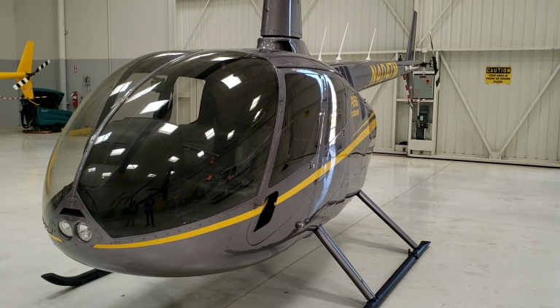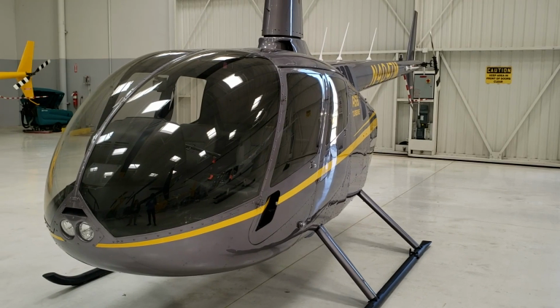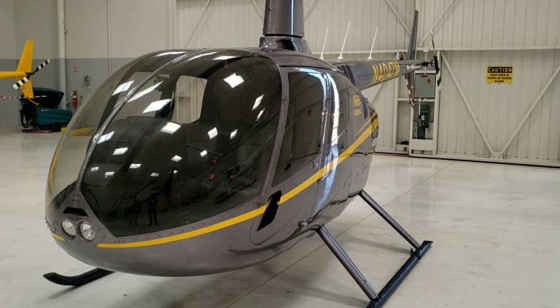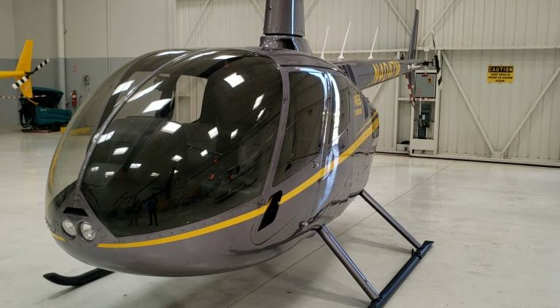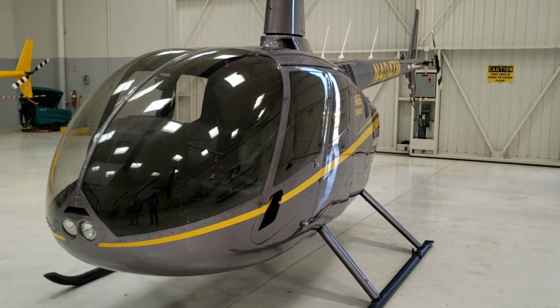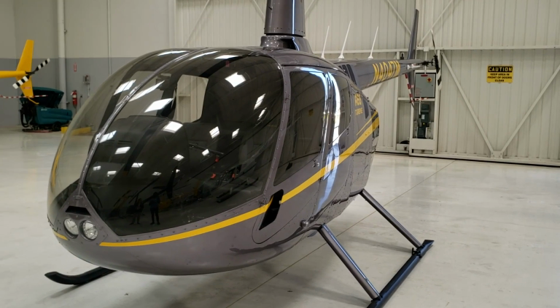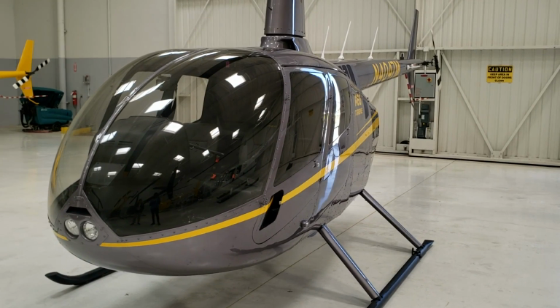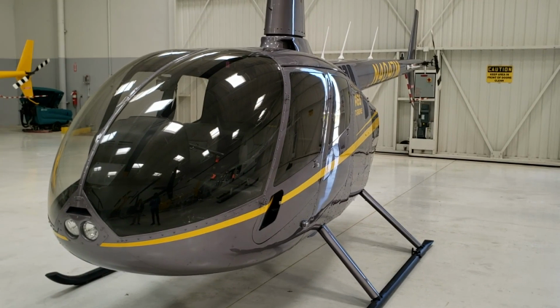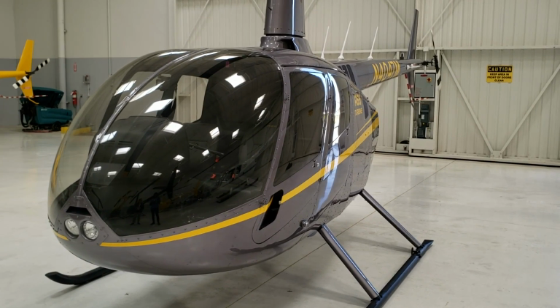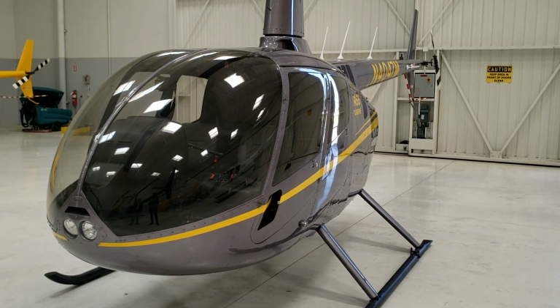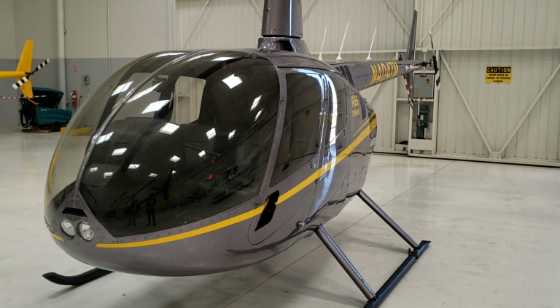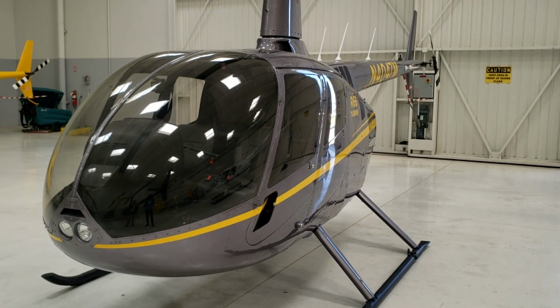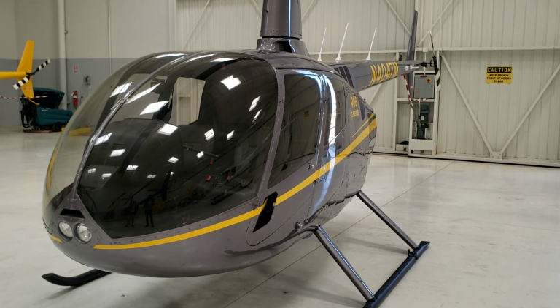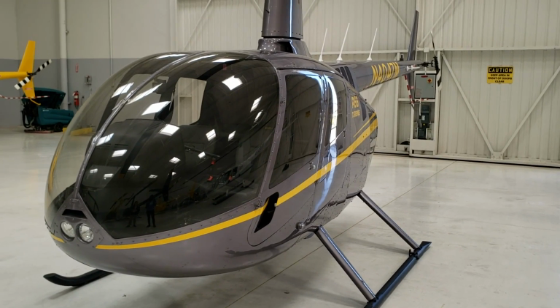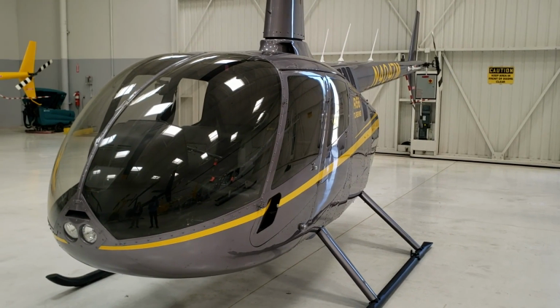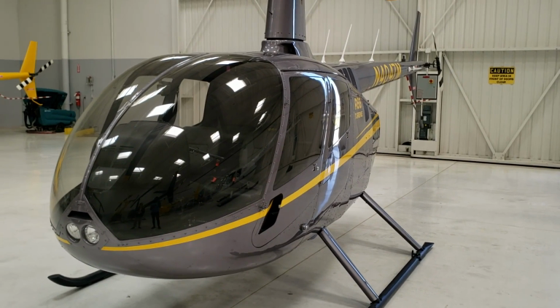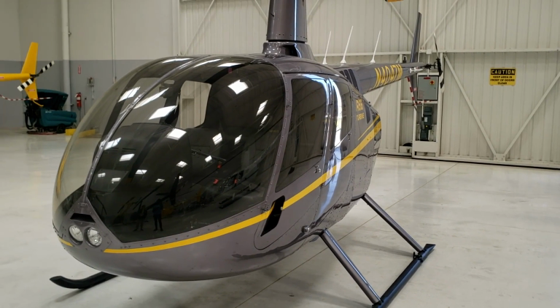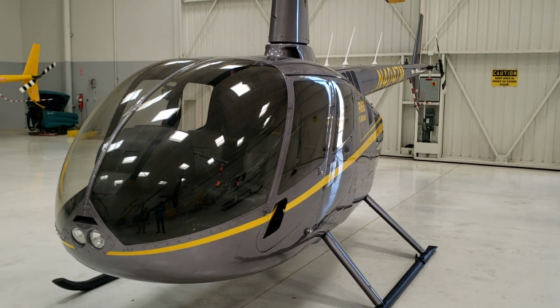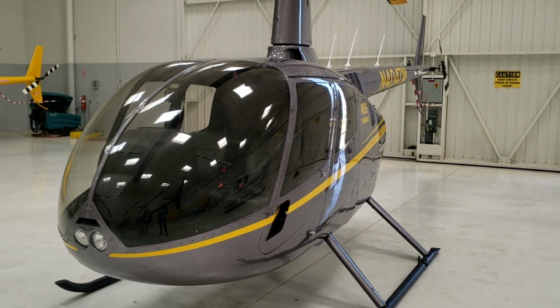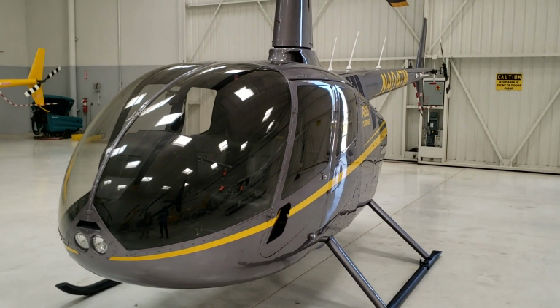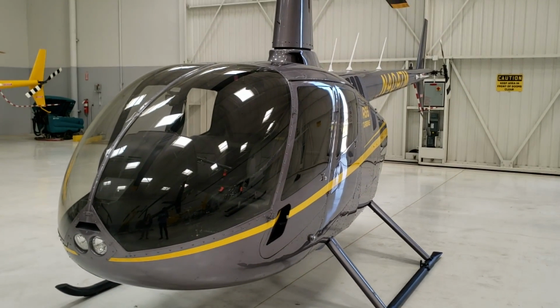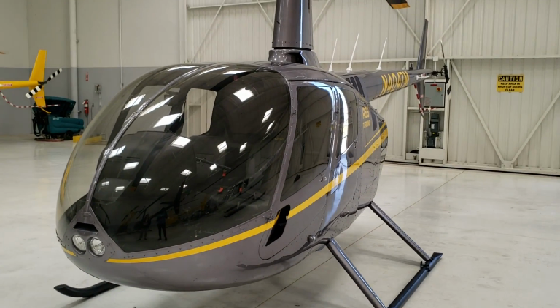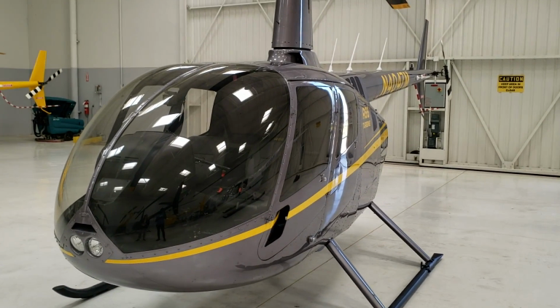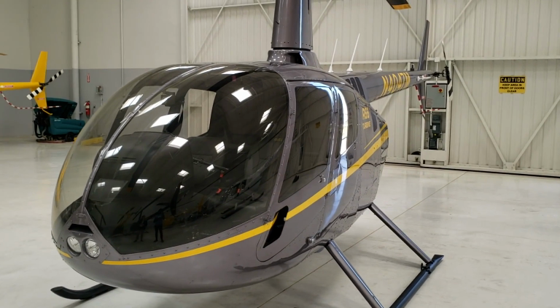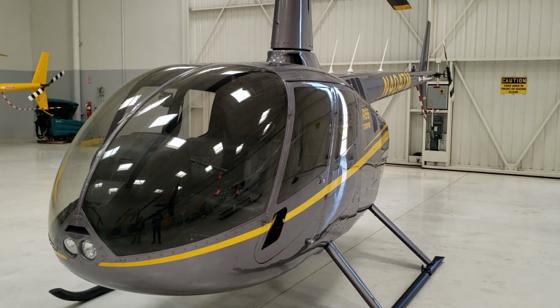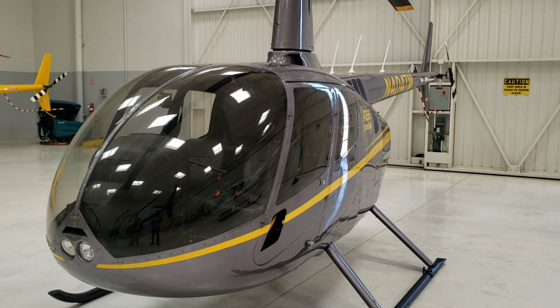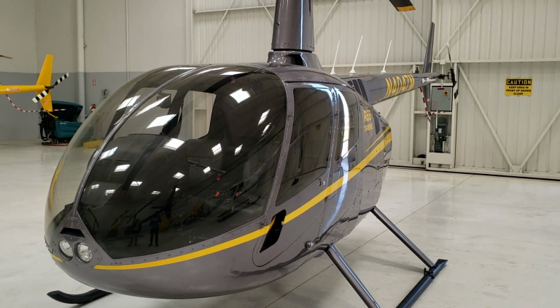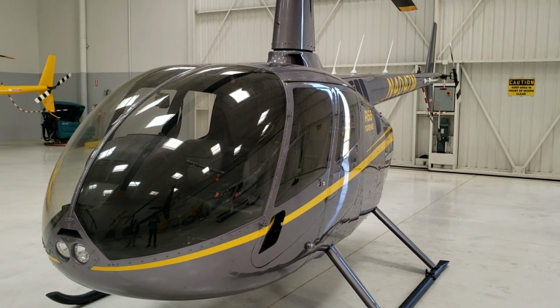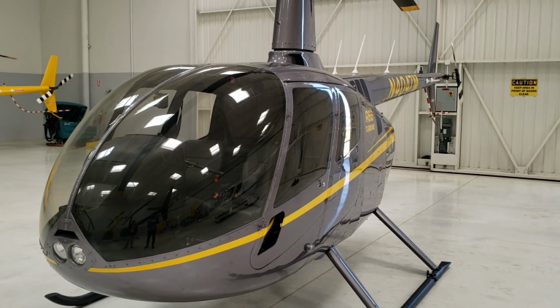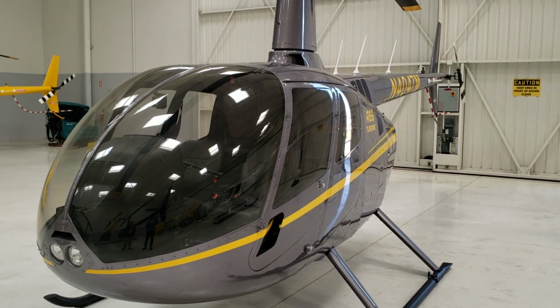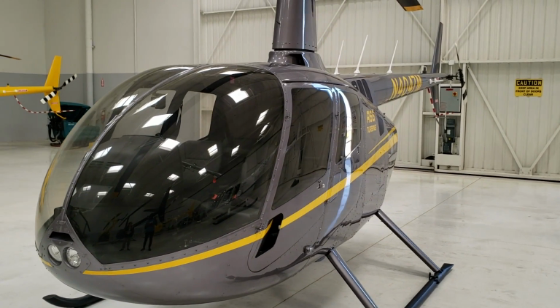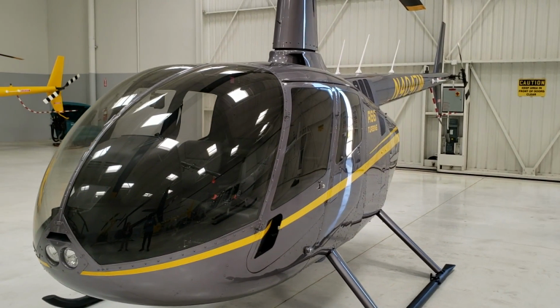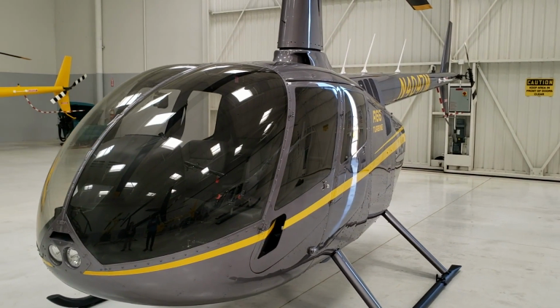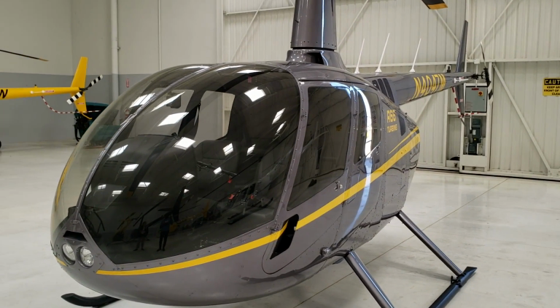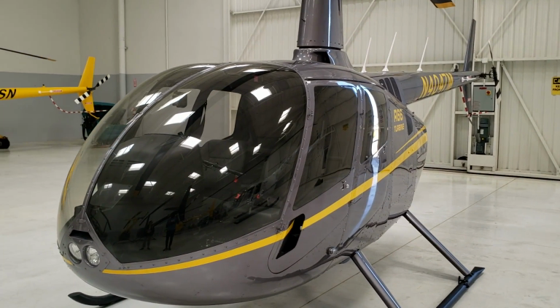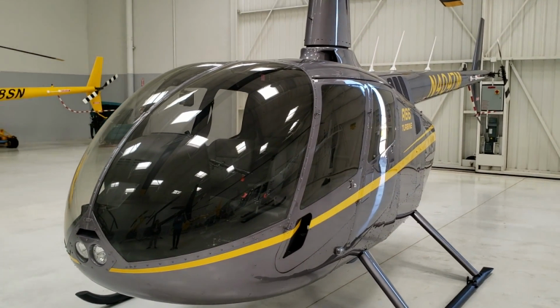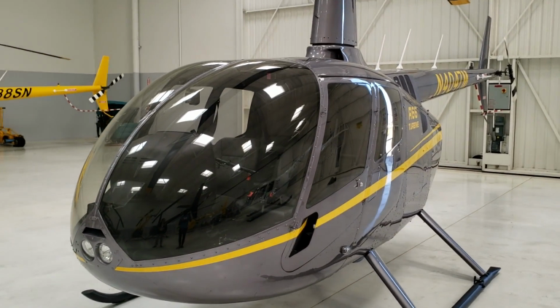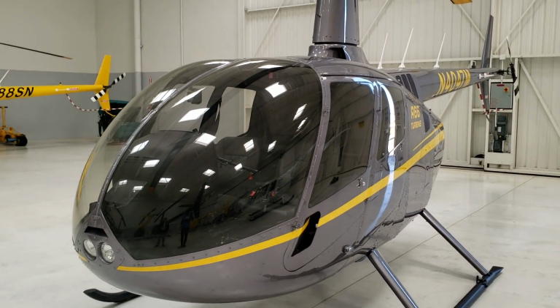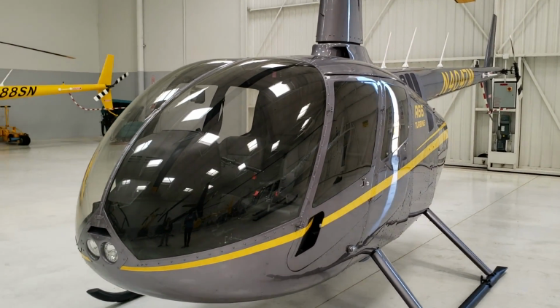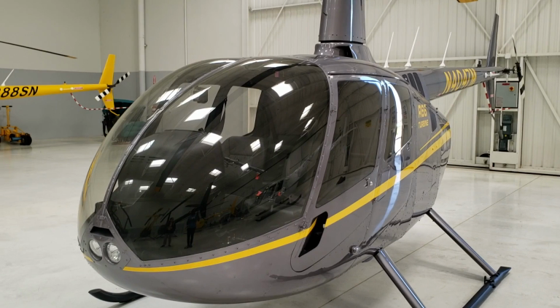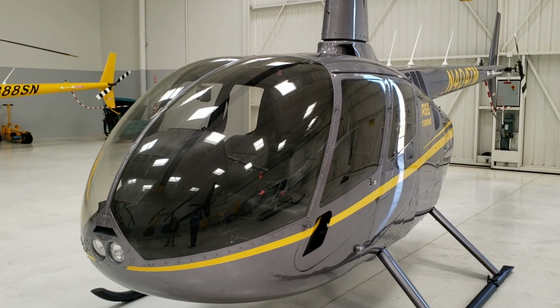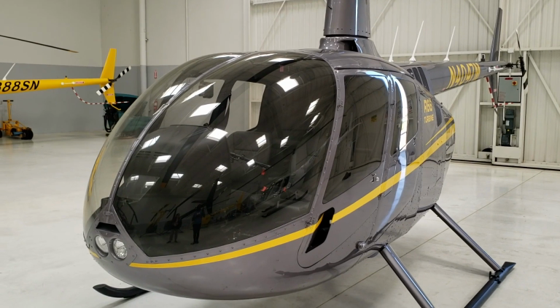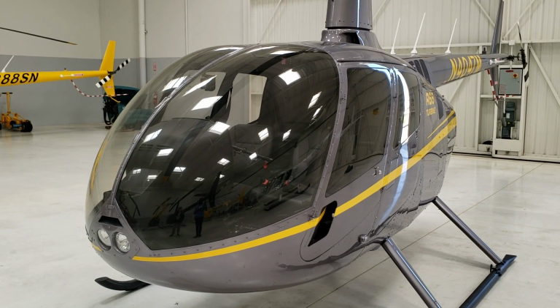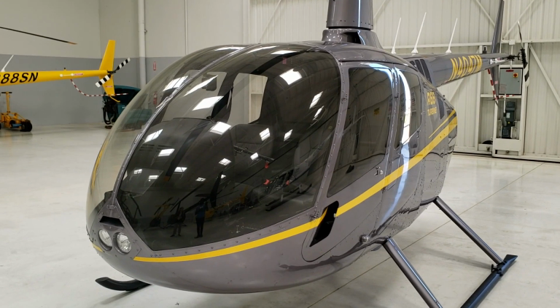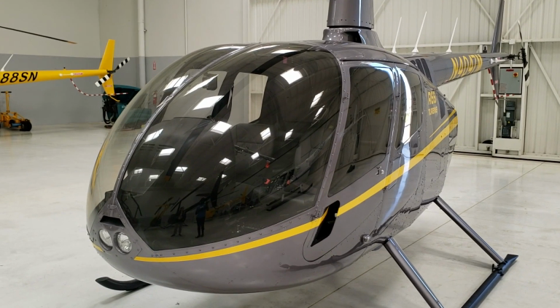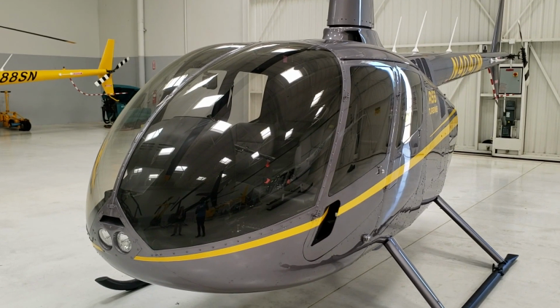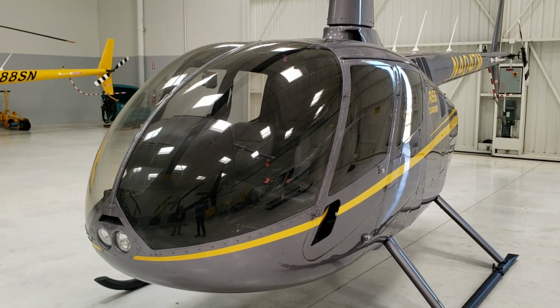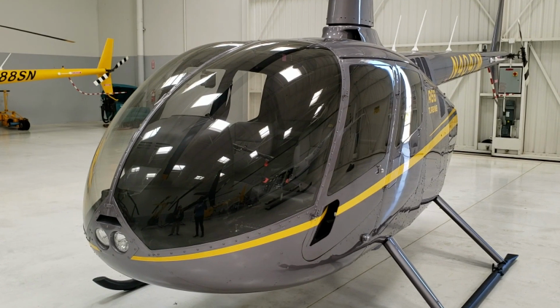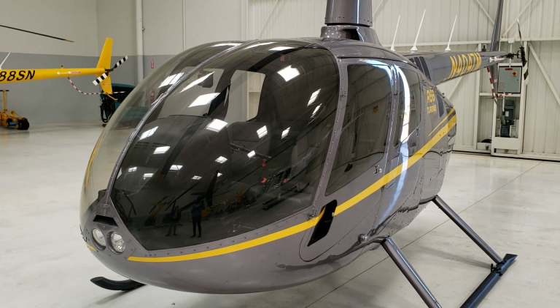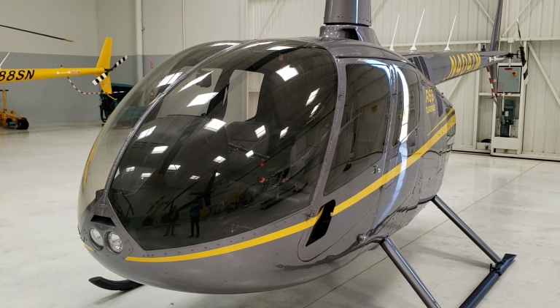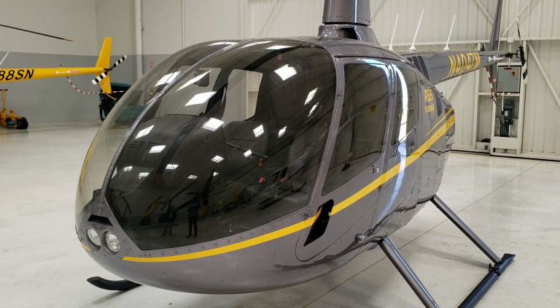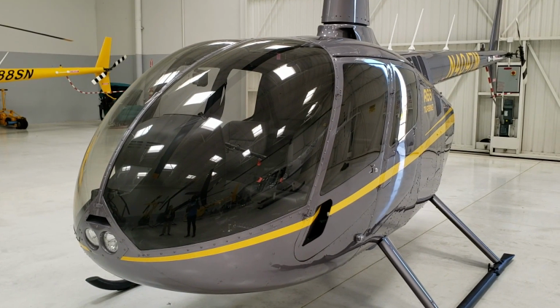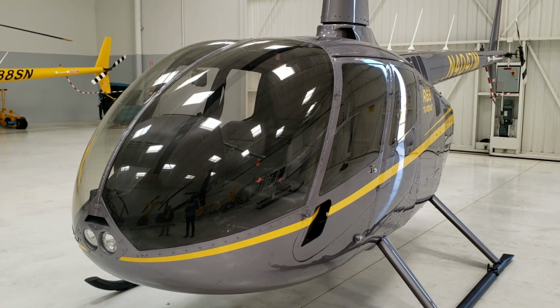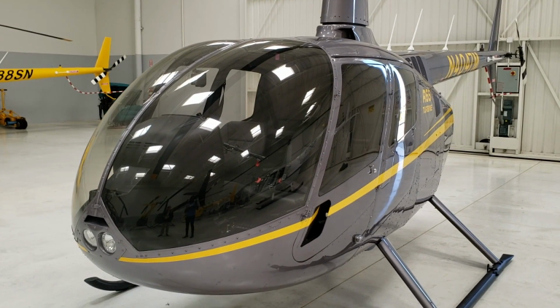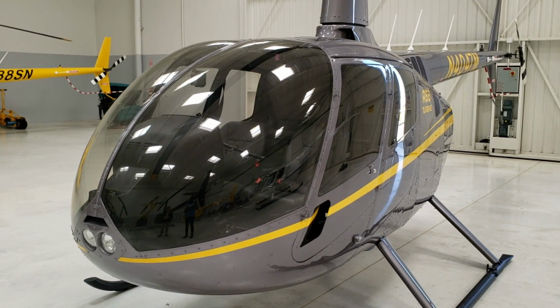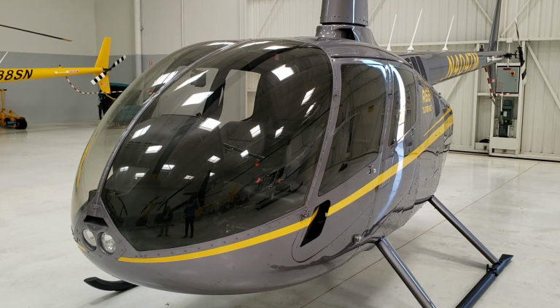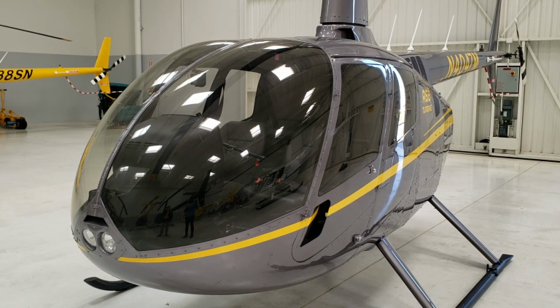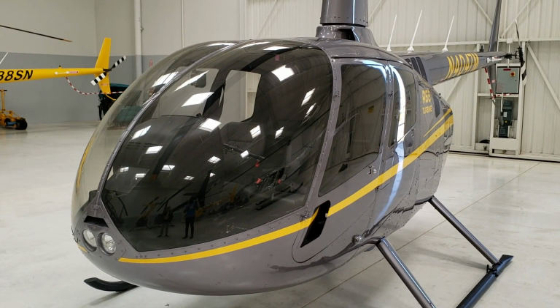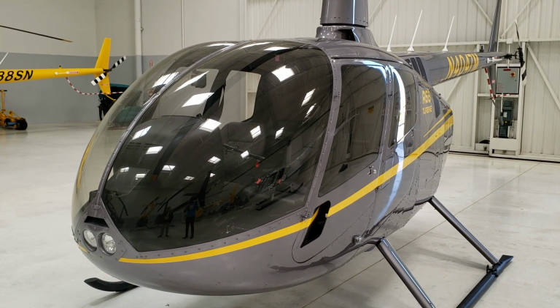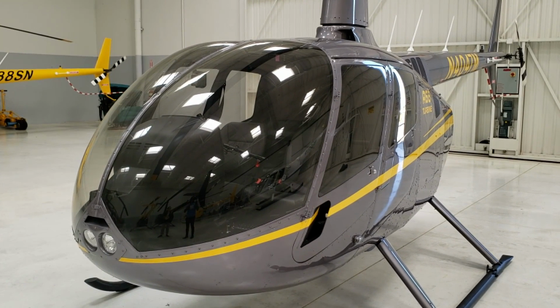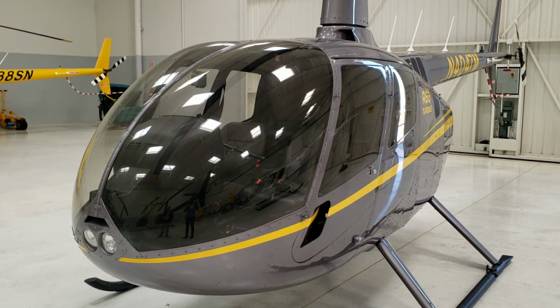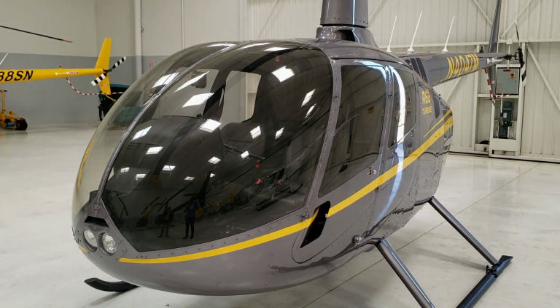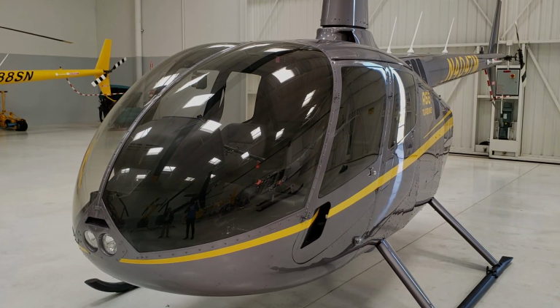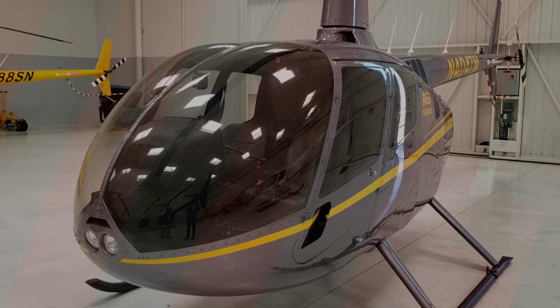Mike wraps up: he hopes everyone learned something and appreciates the tour from Monica. Stay tuned for more details about this helicopter. Thanks for watching — if this is your first time, be sure to hit the subscribe button. My name is Mike and I'll catch you on the next video.